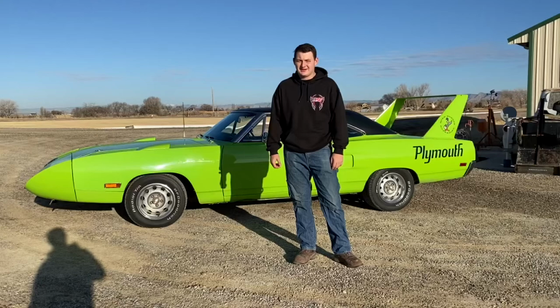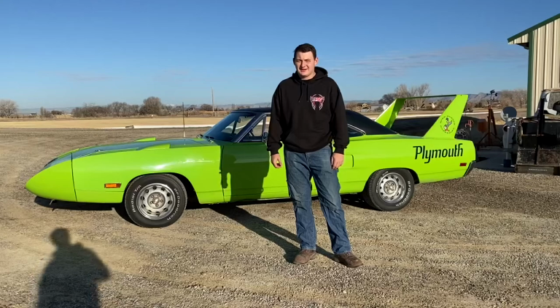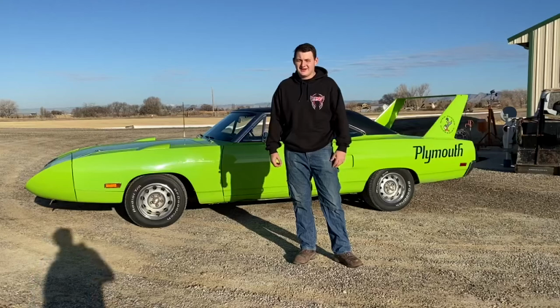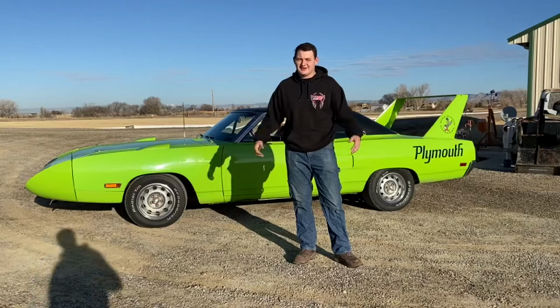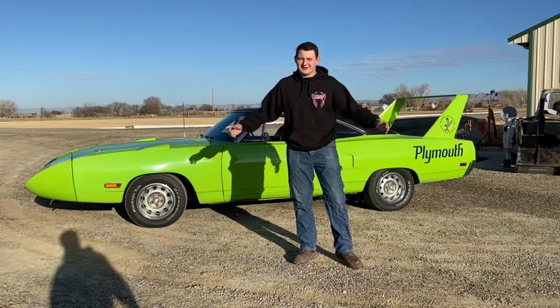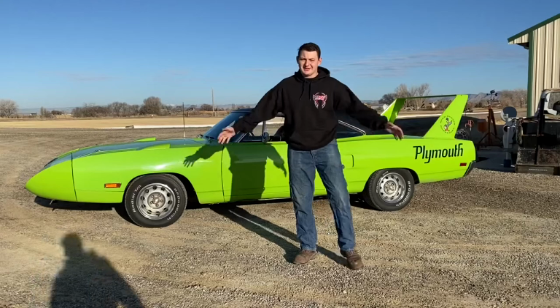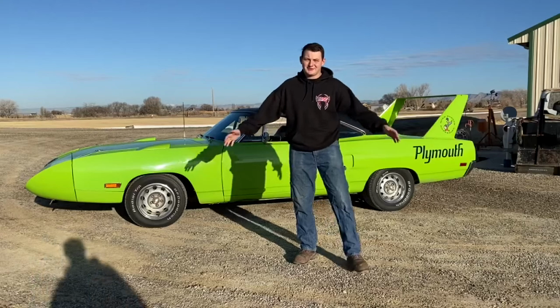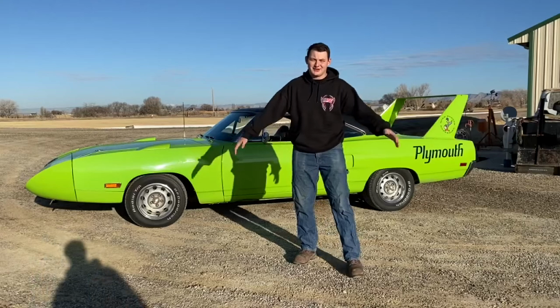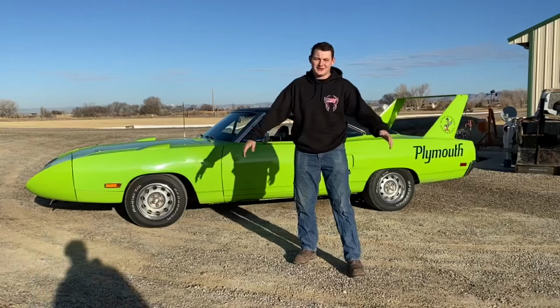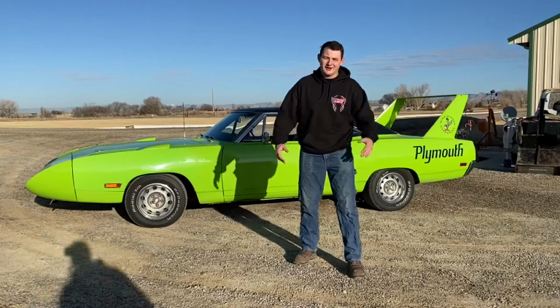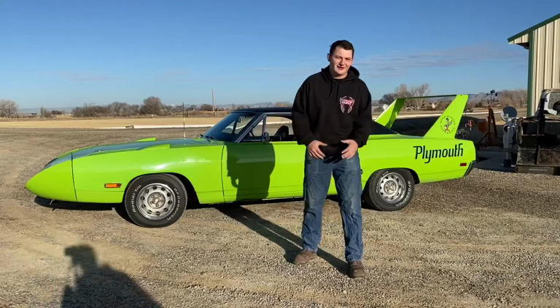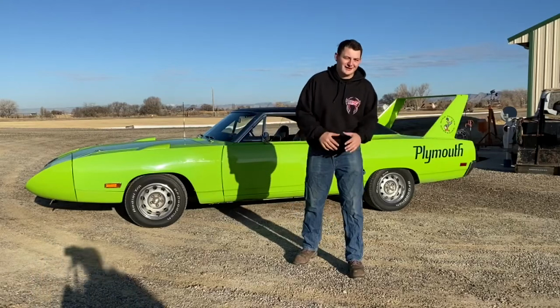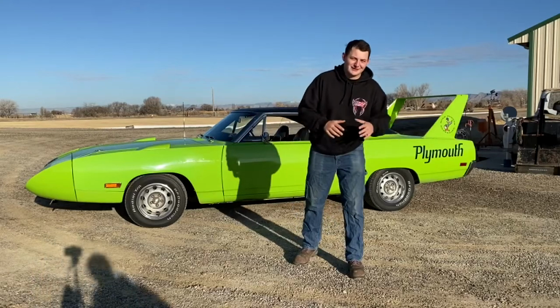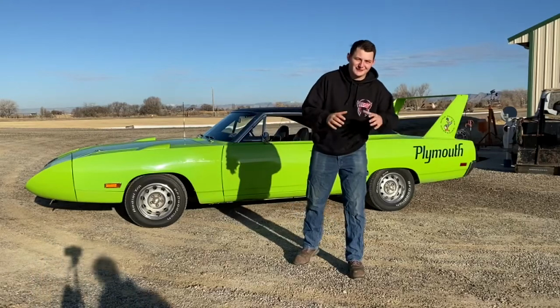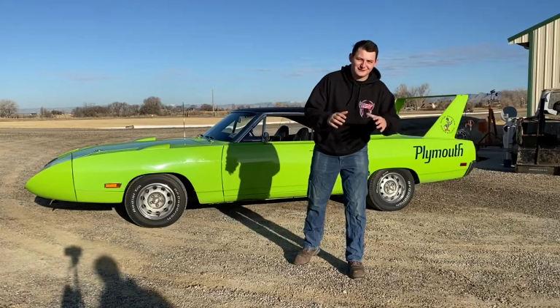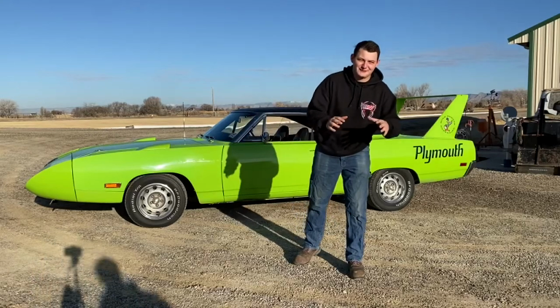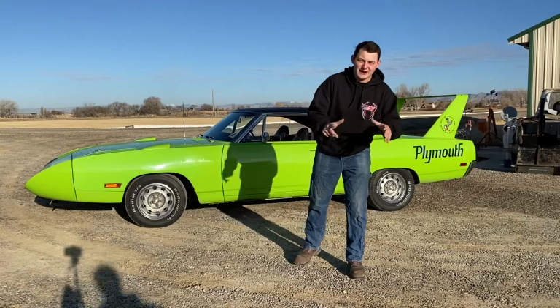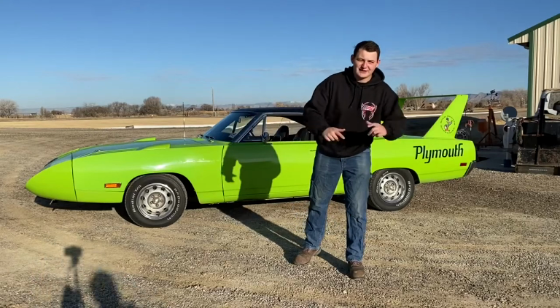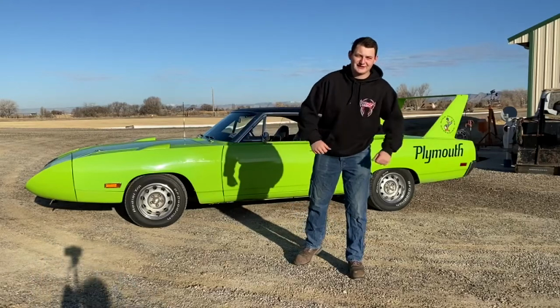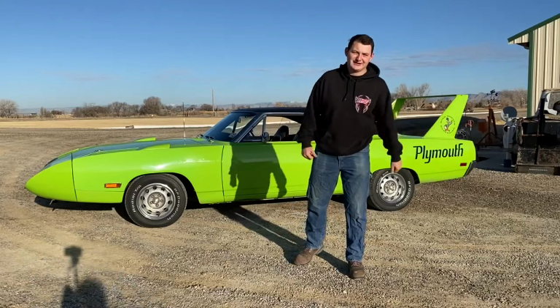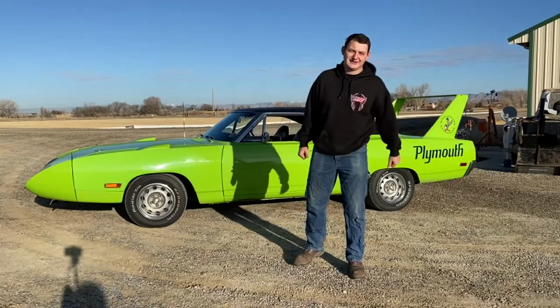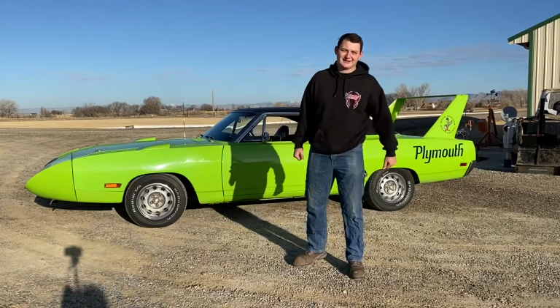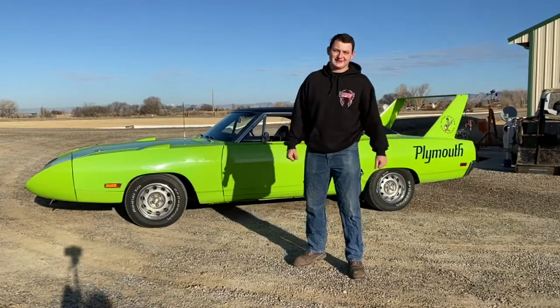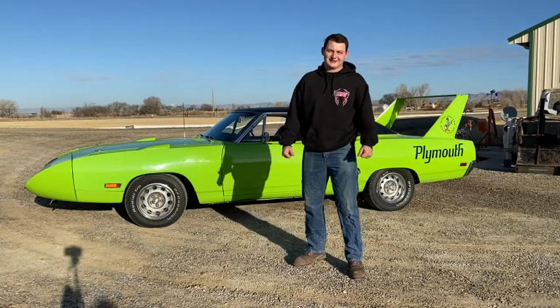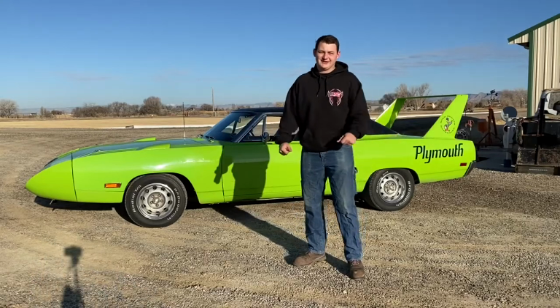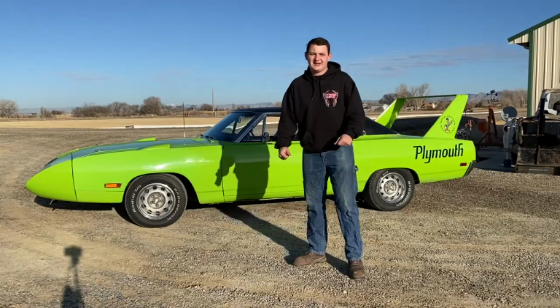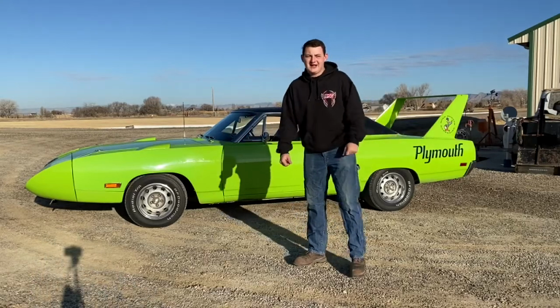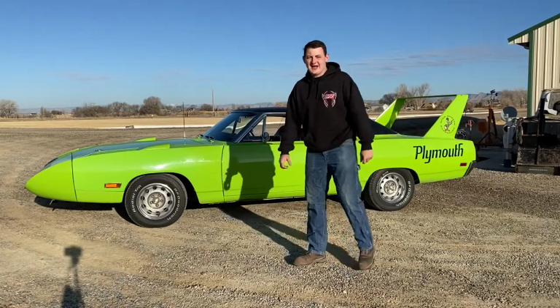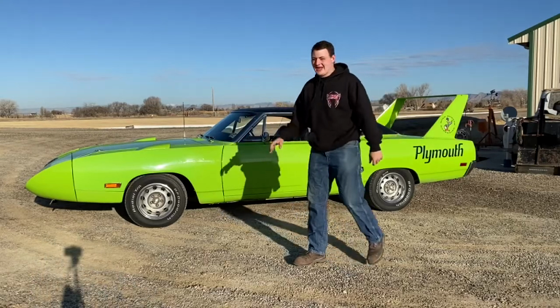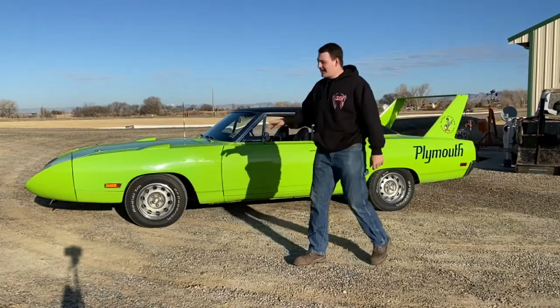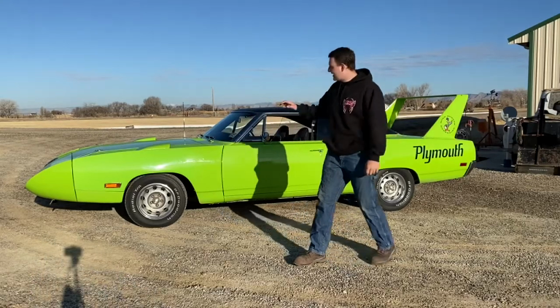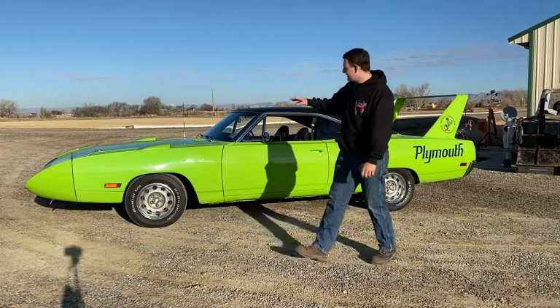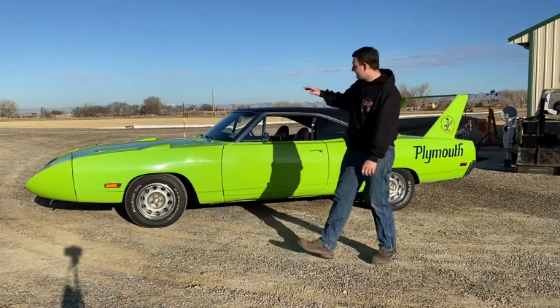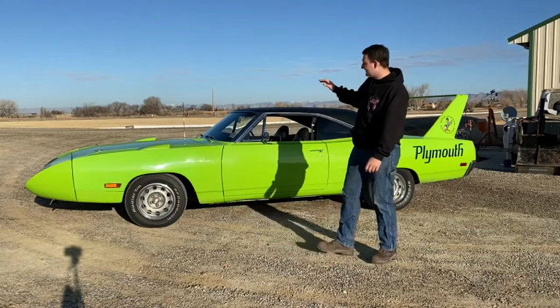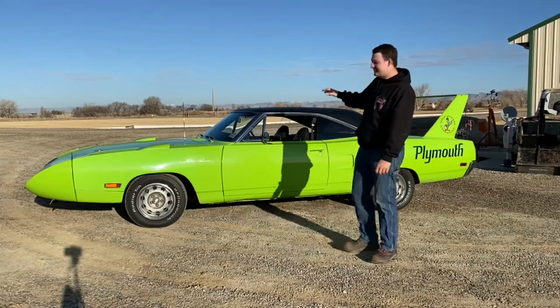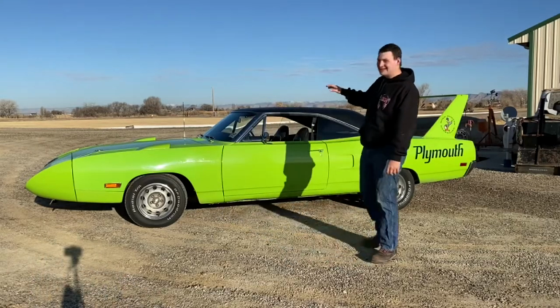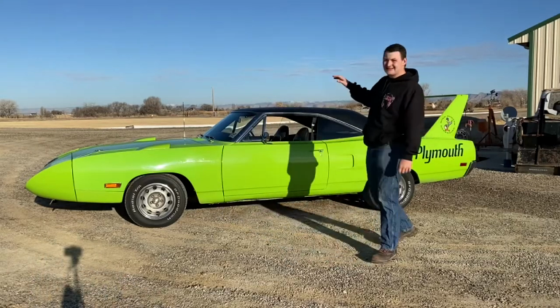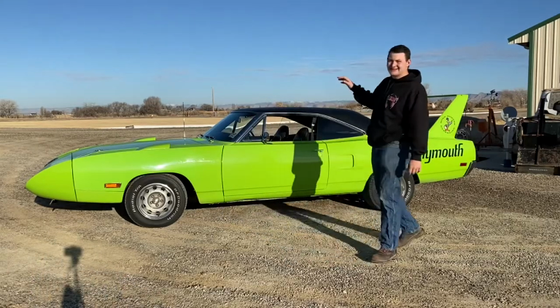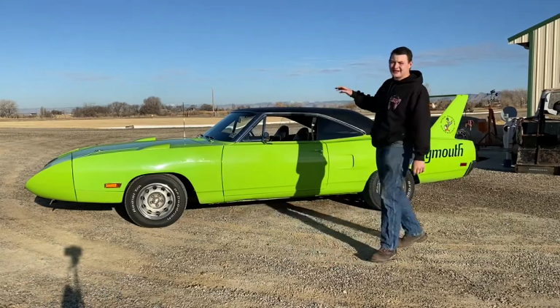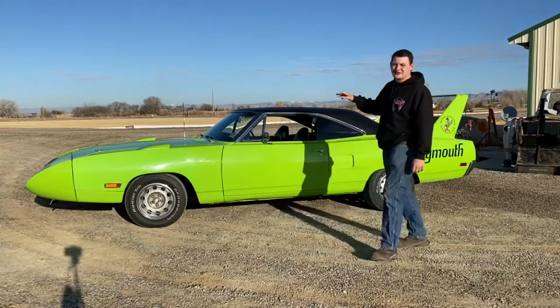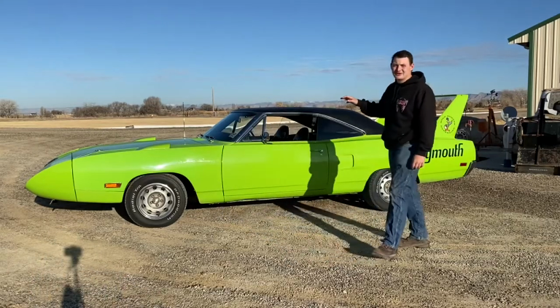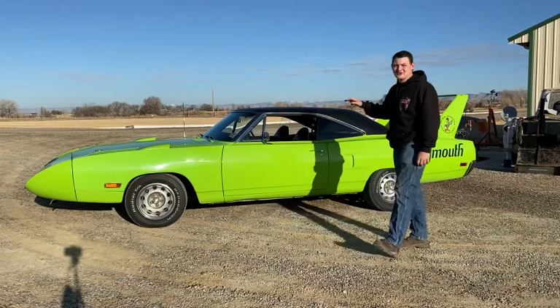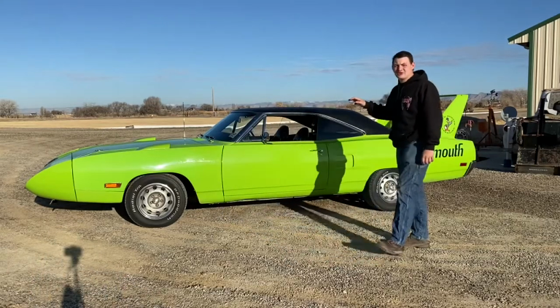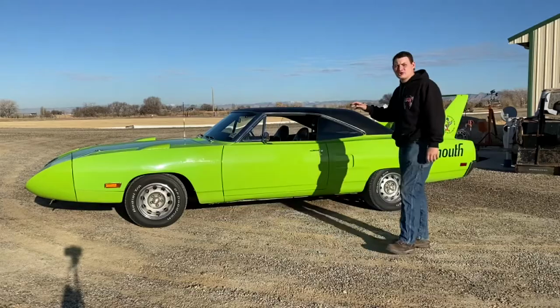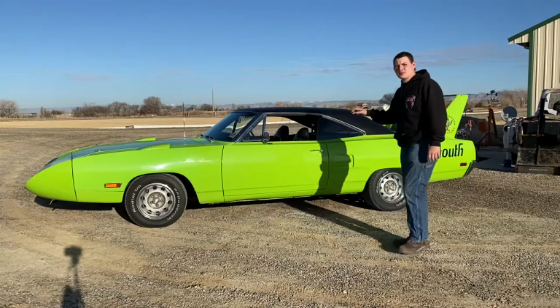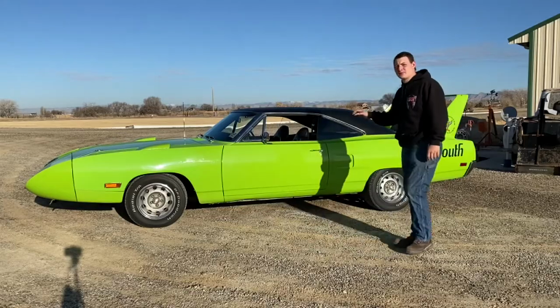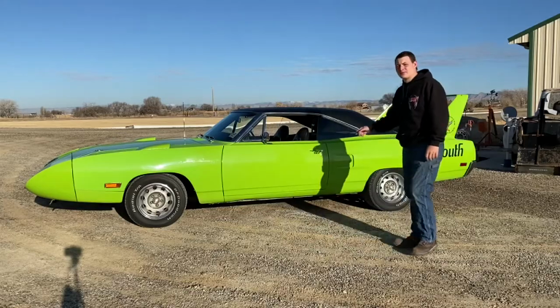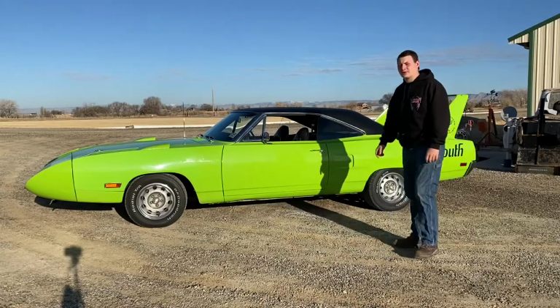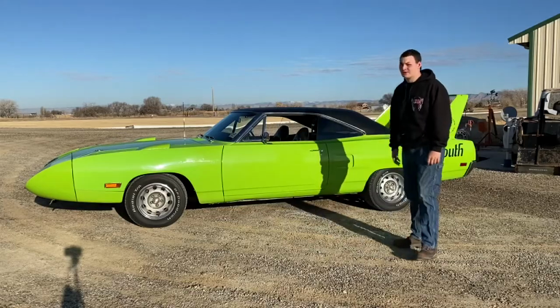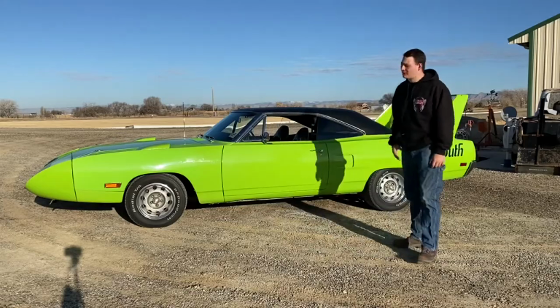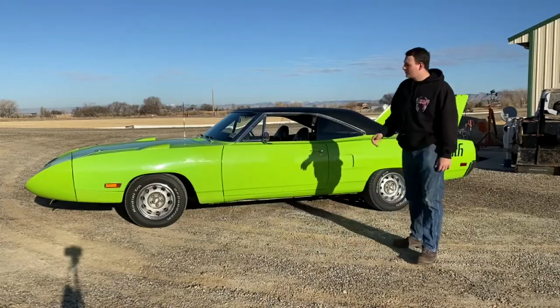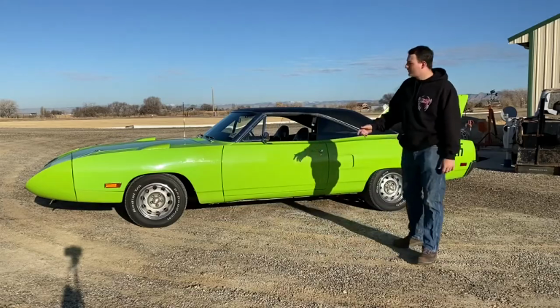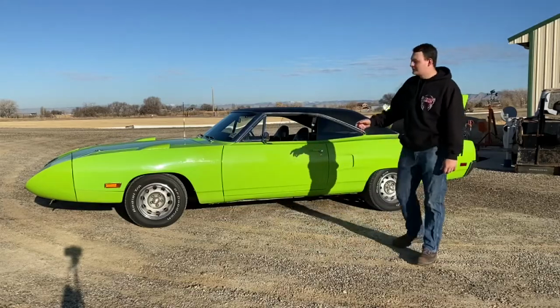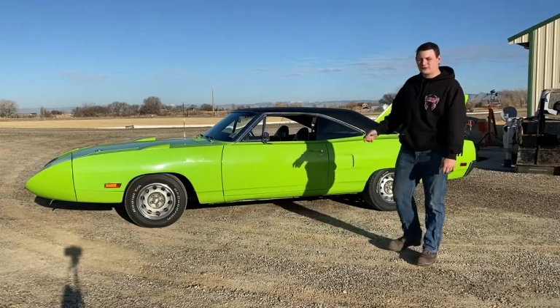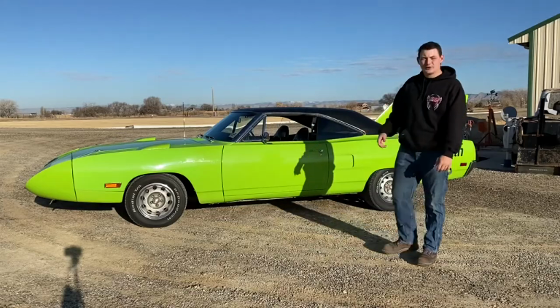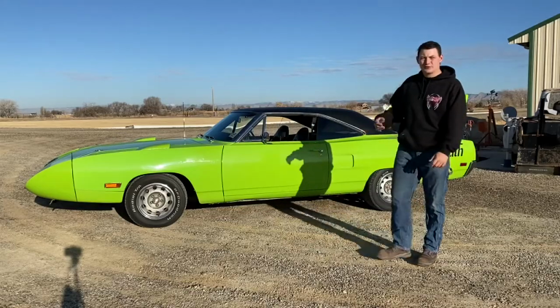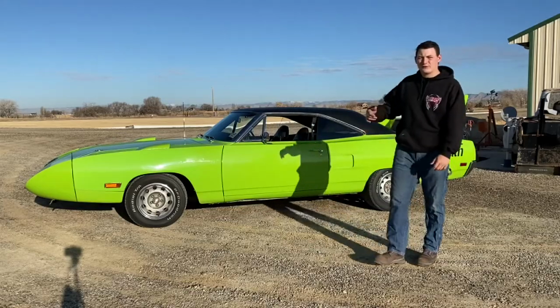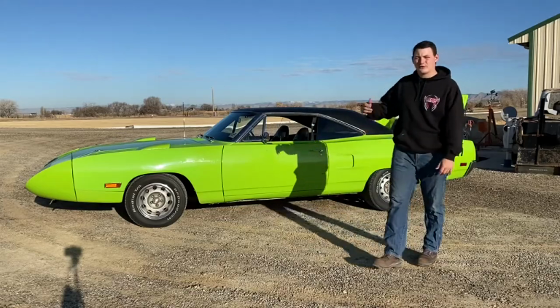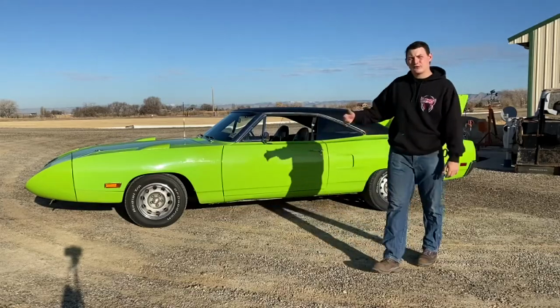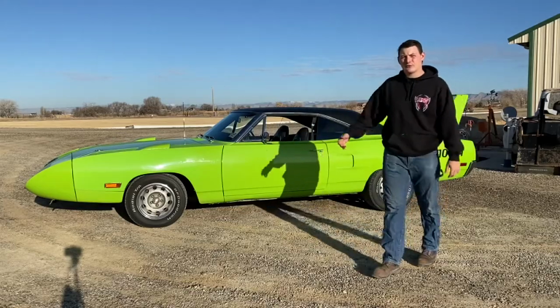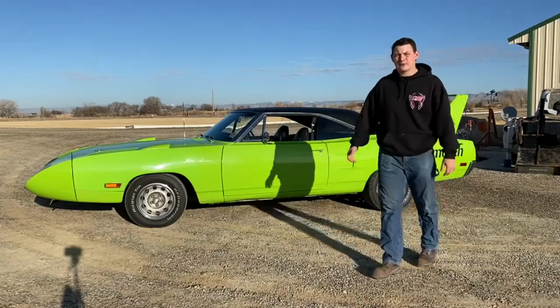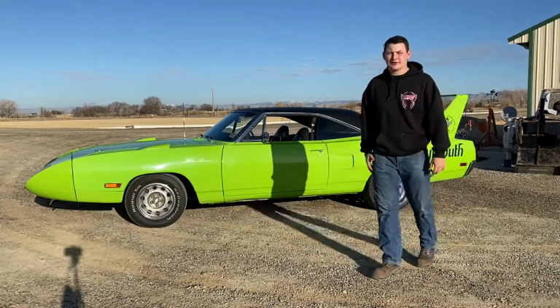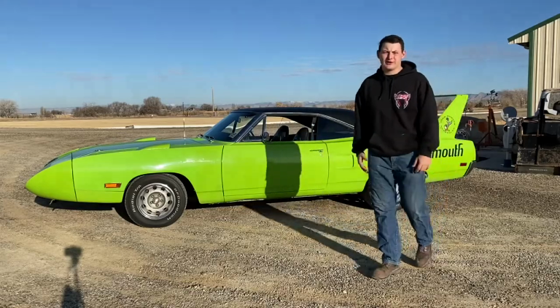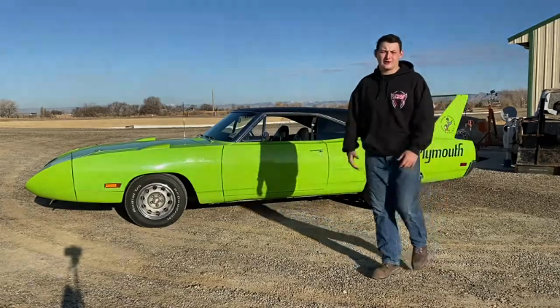Guess what y'all? It's finally here! A 1970s Superbird, 4 on the floor, 440 car.